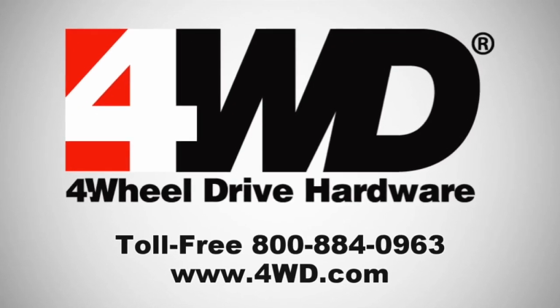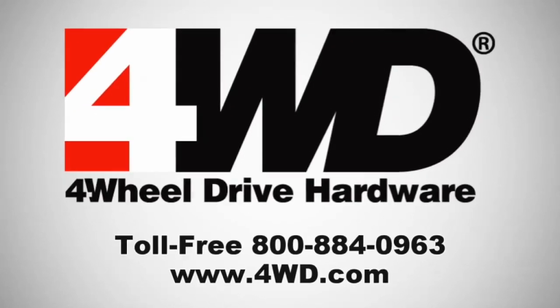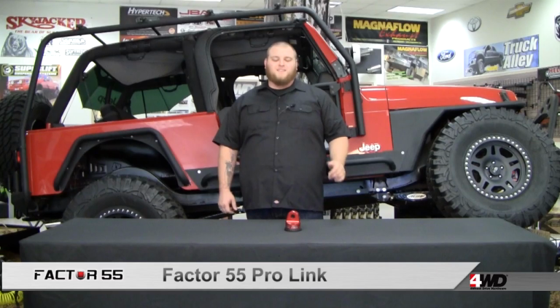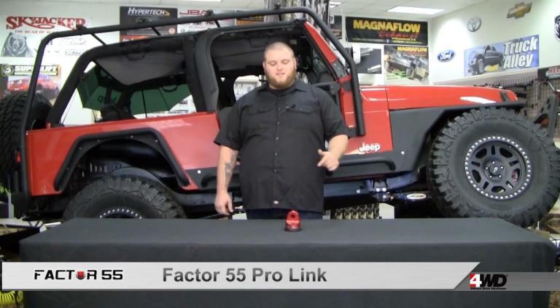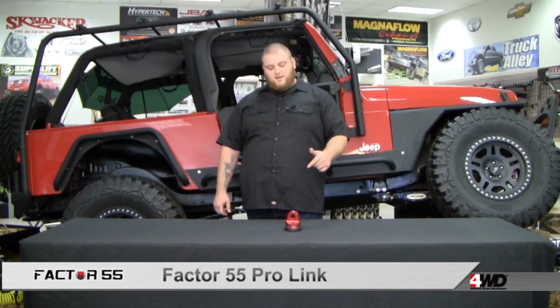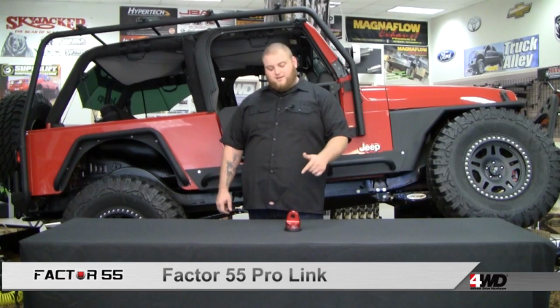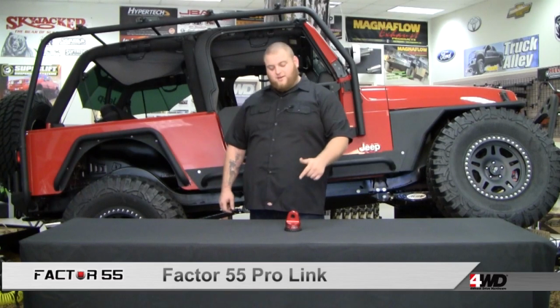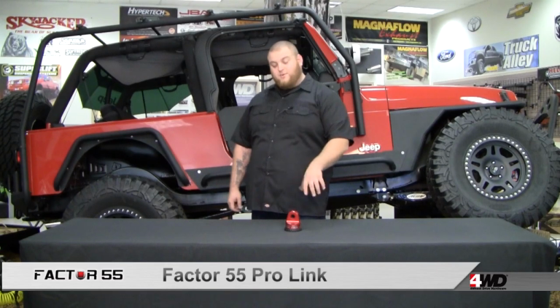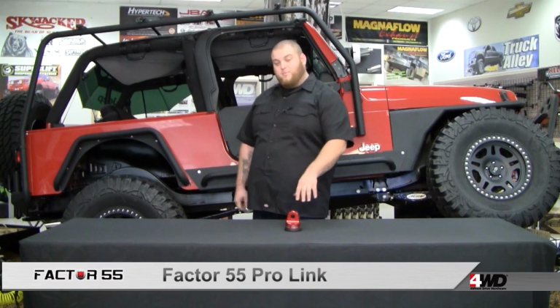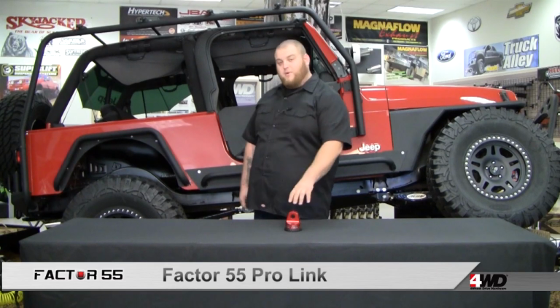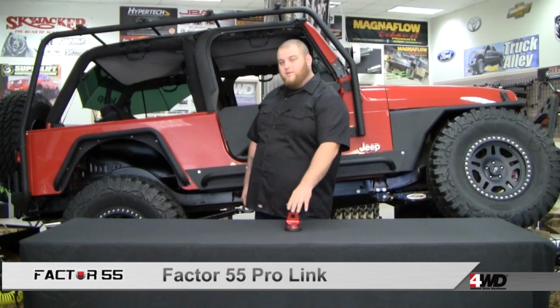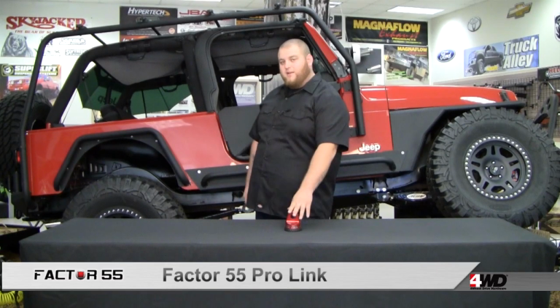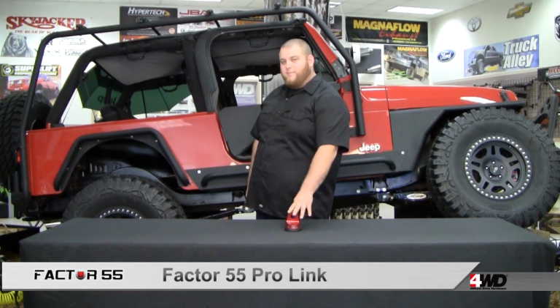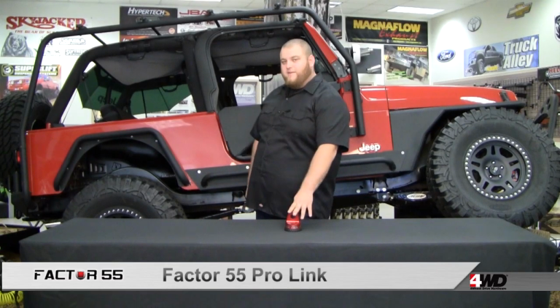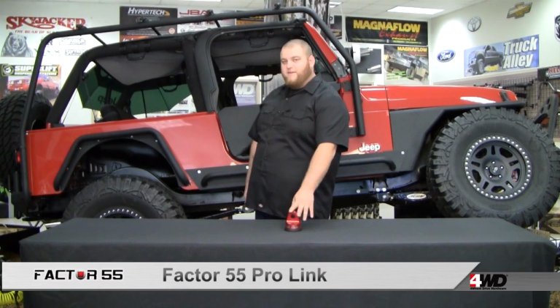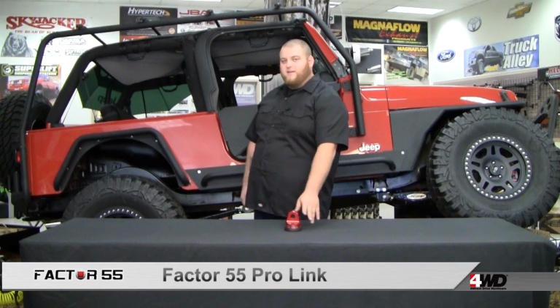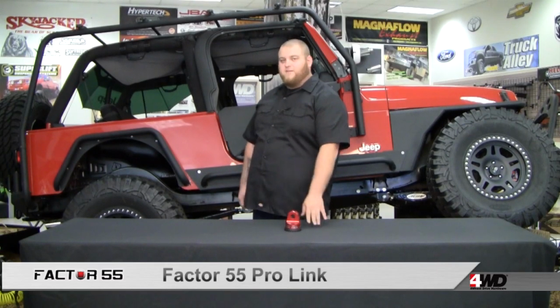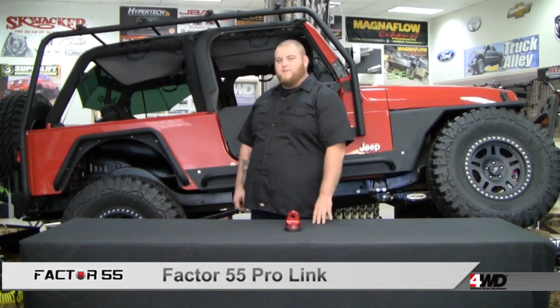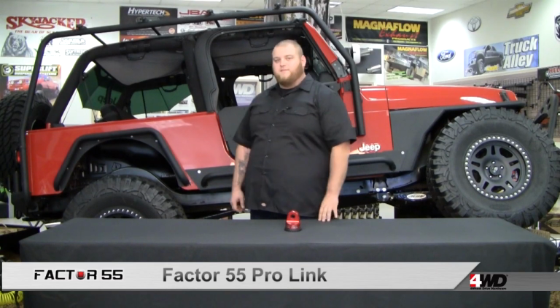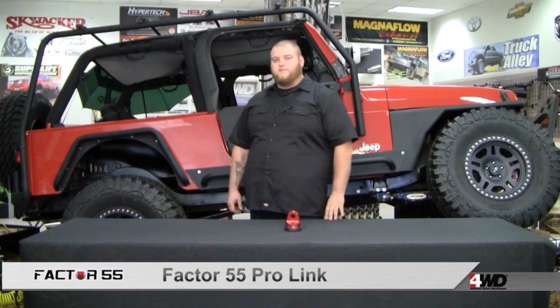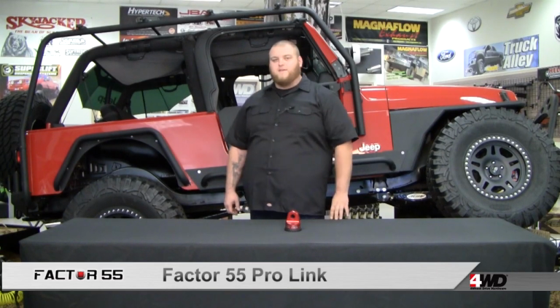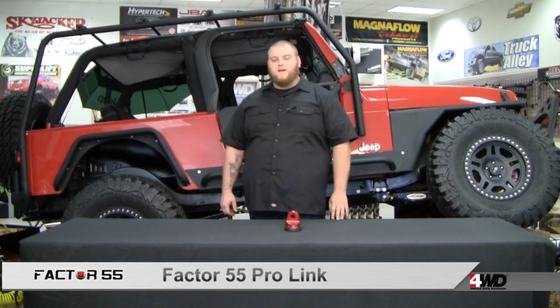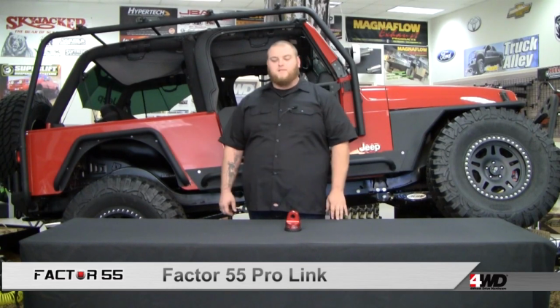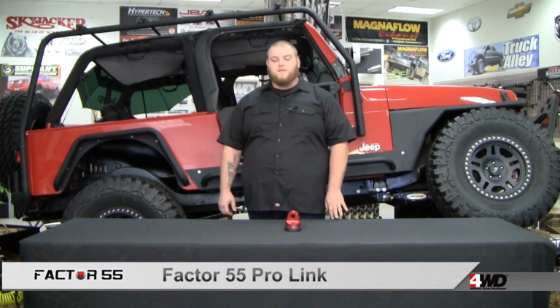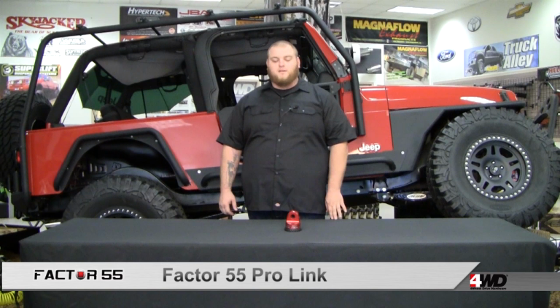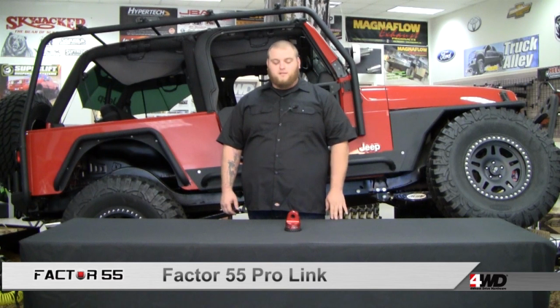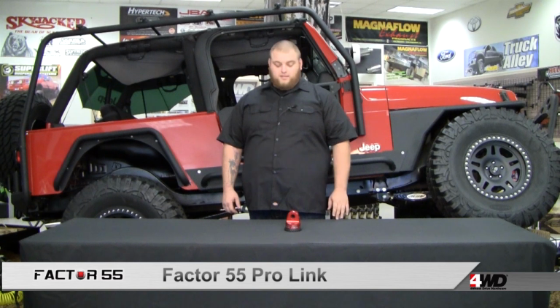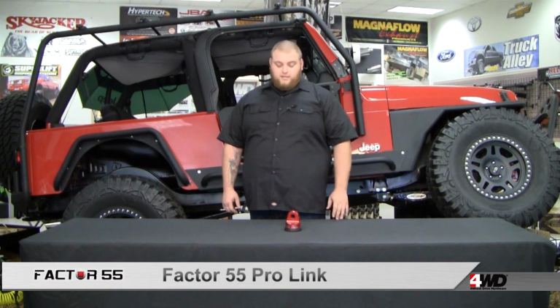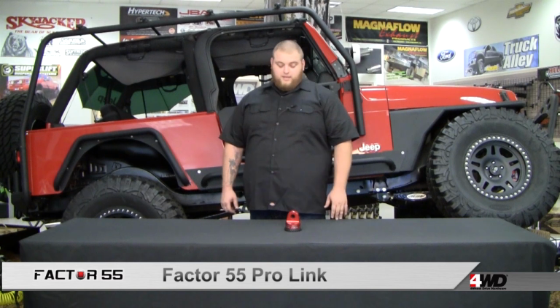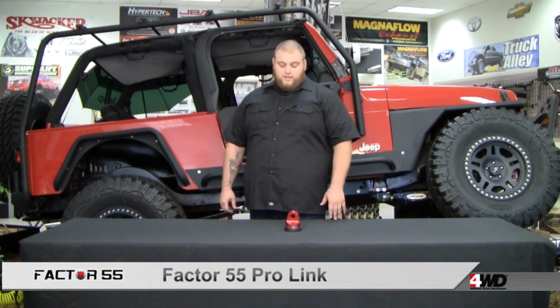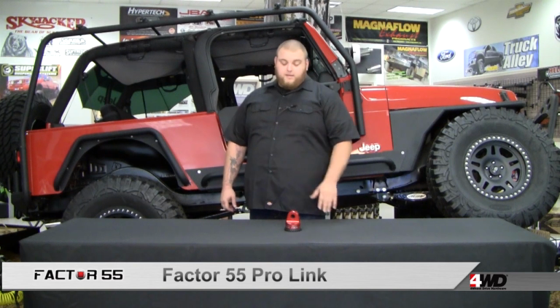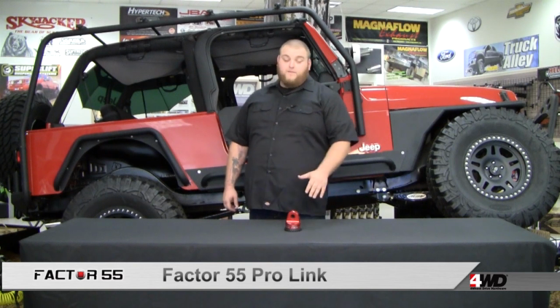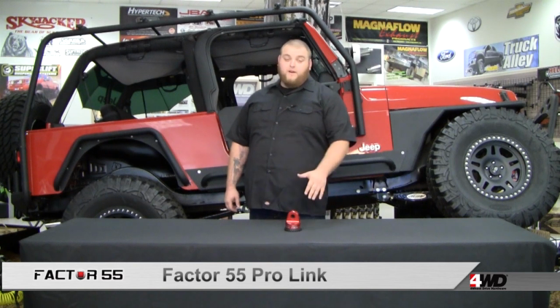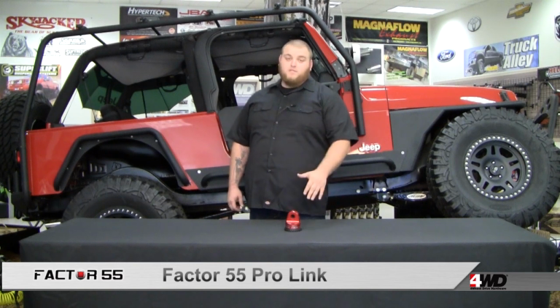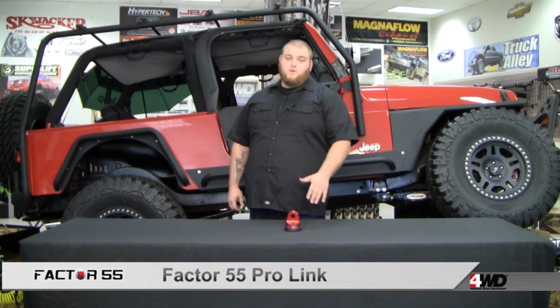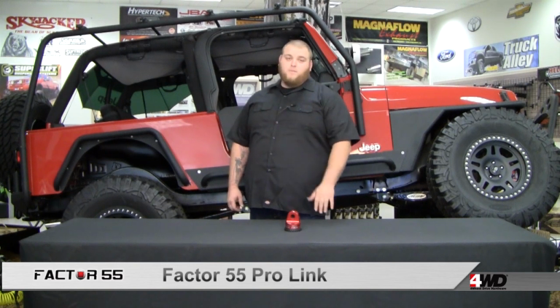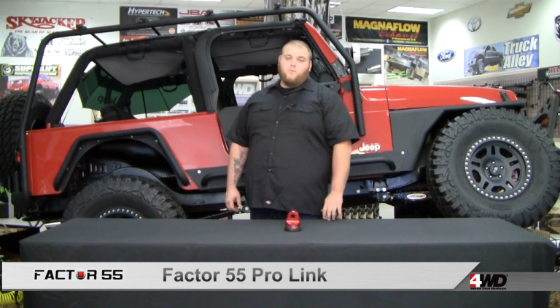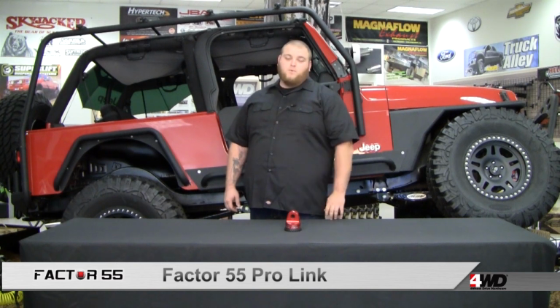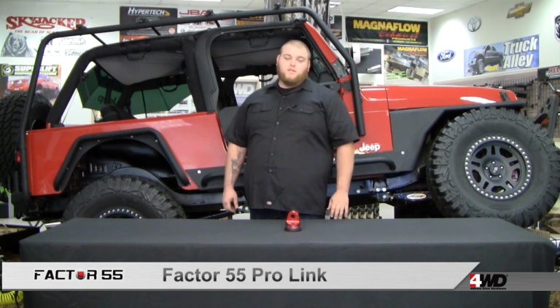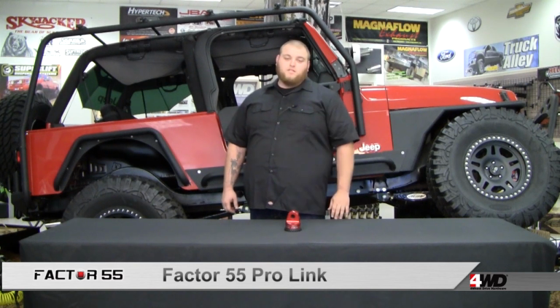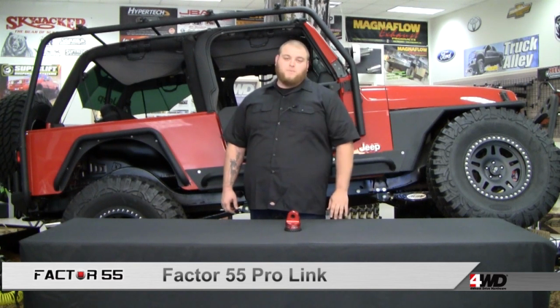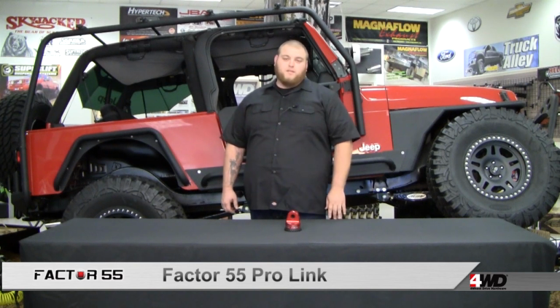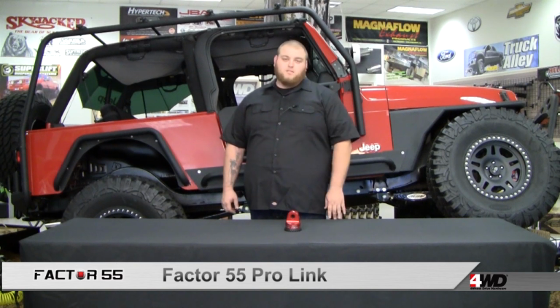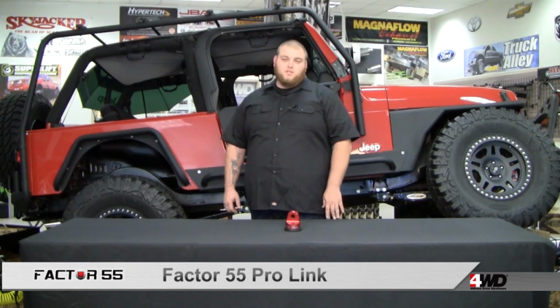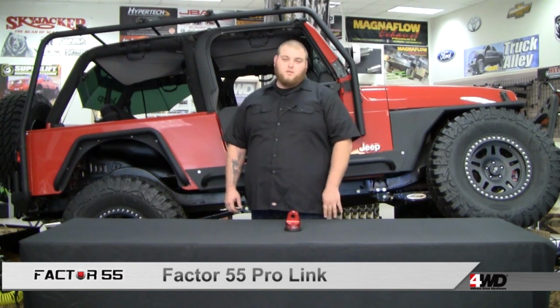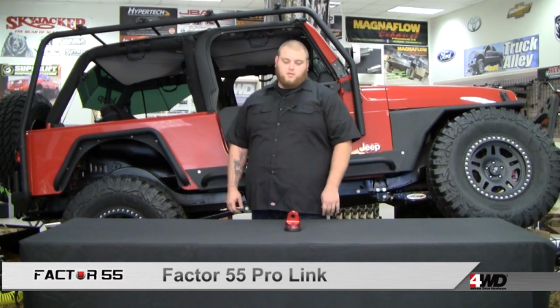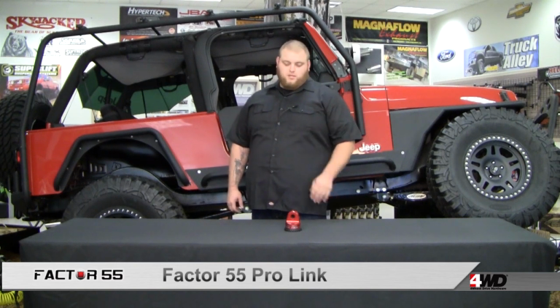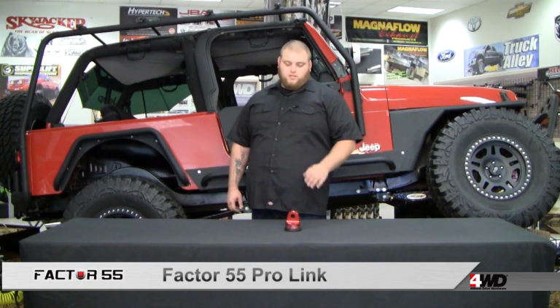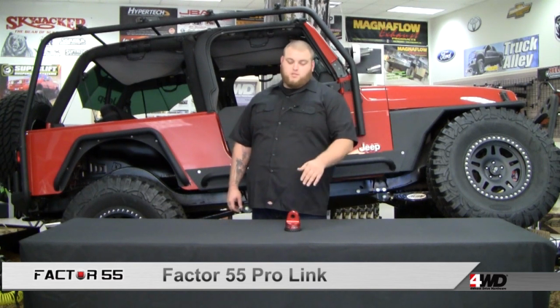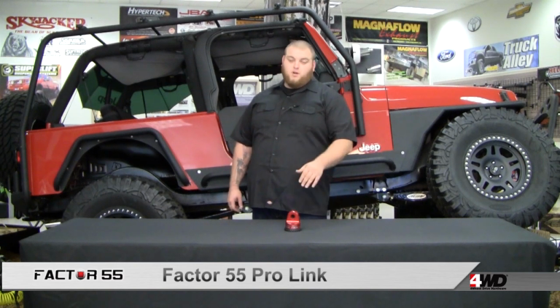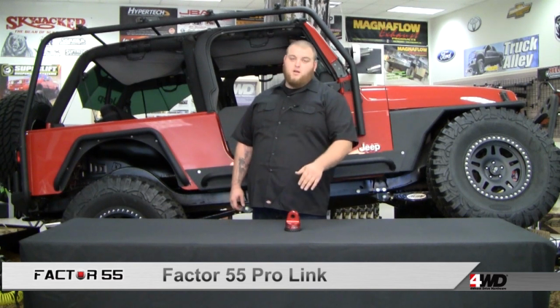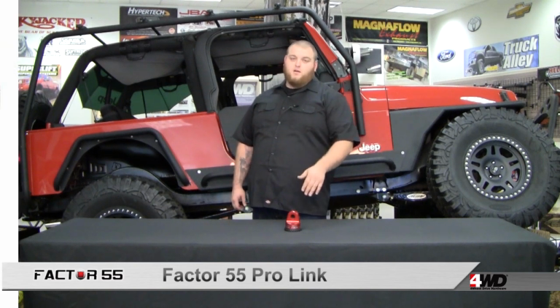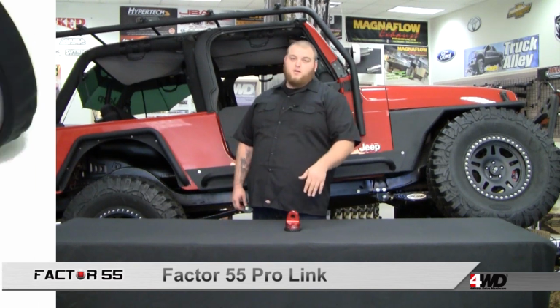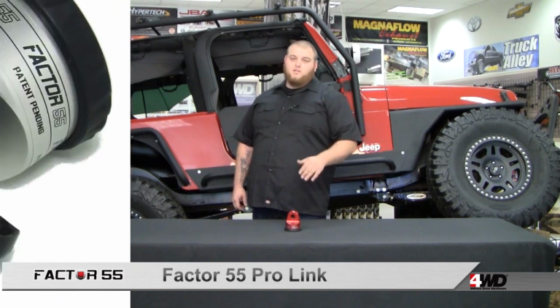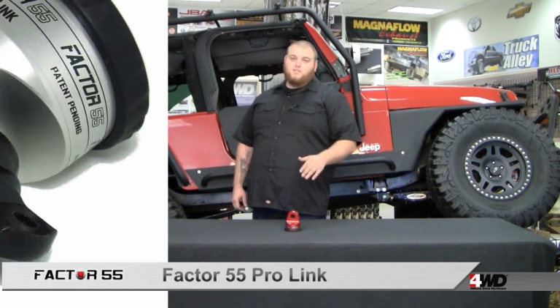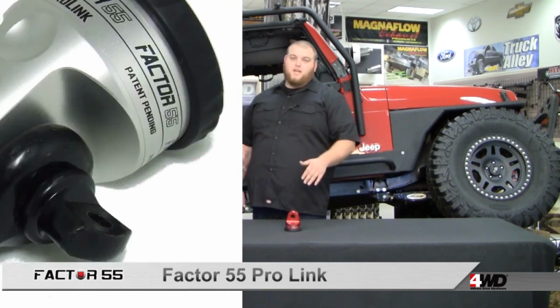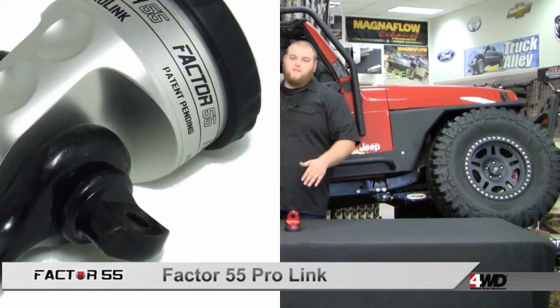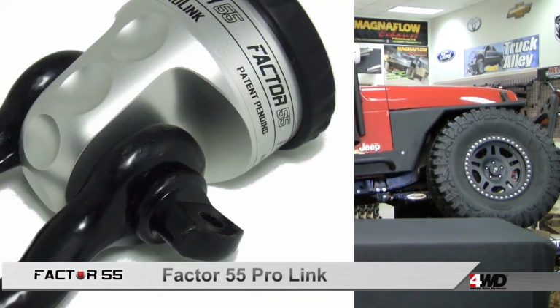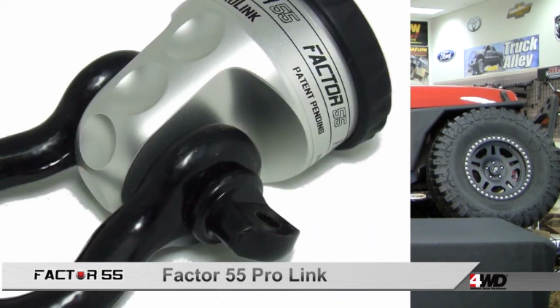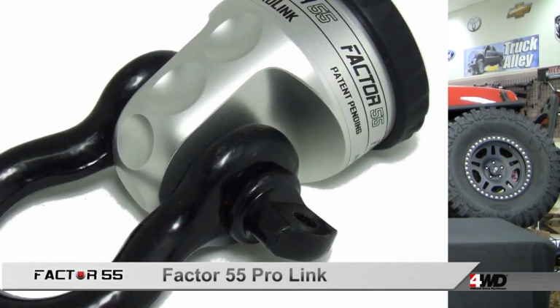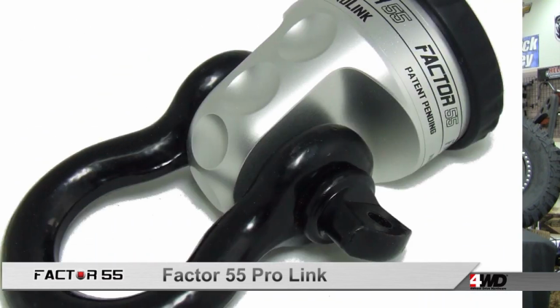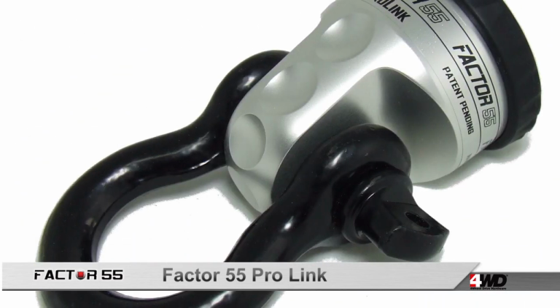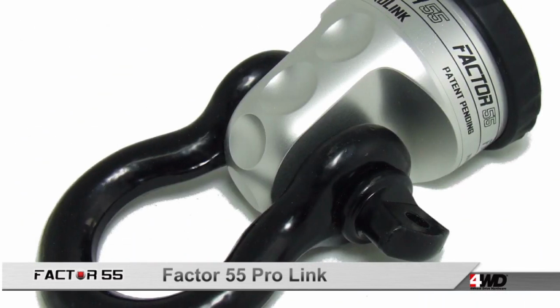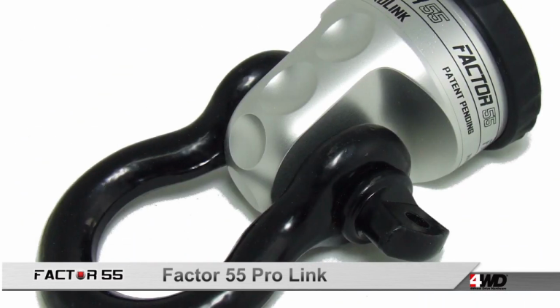Don here with the ProLink by Factor 55. The phrase to remember with this piece? Stronger, safer, smarter.